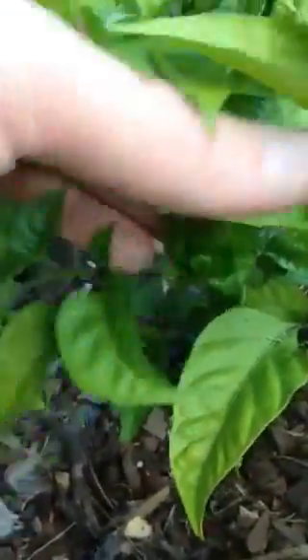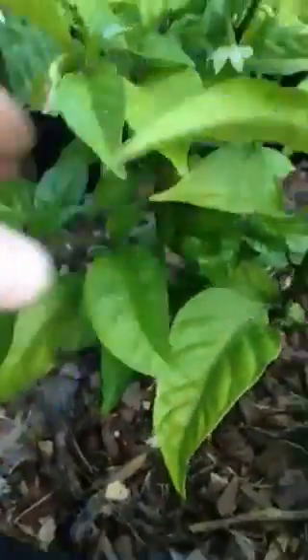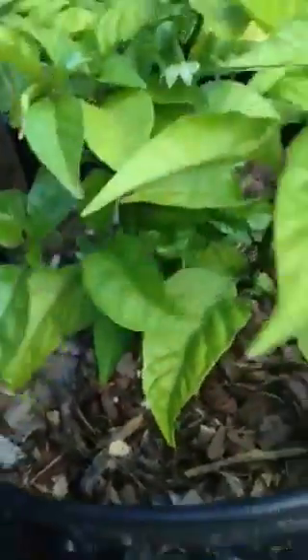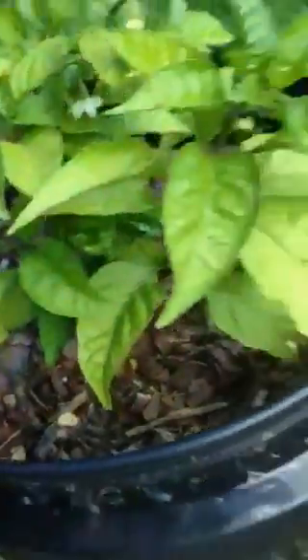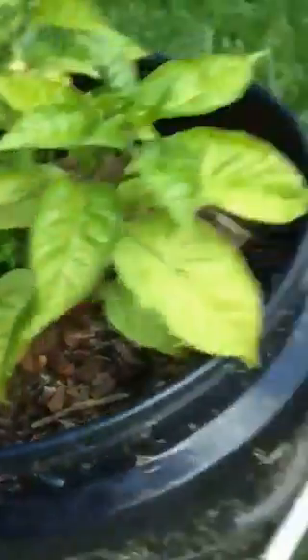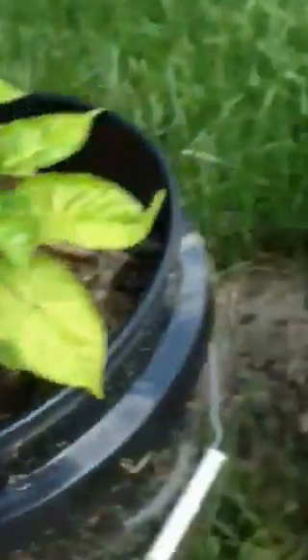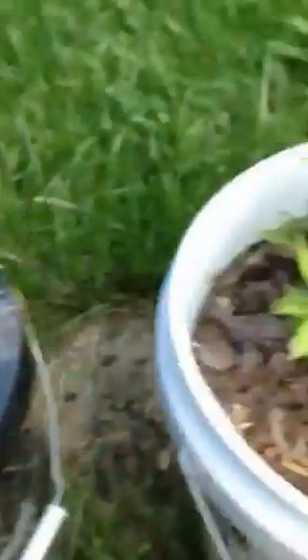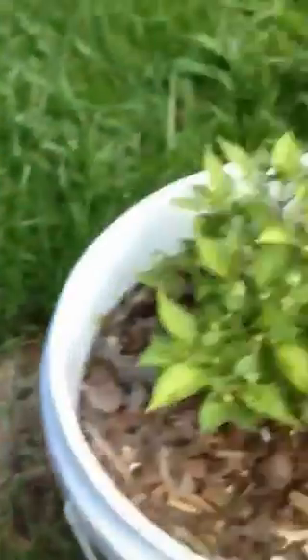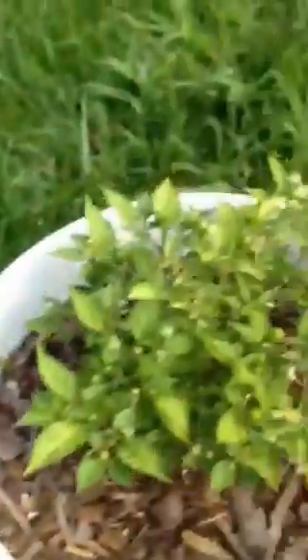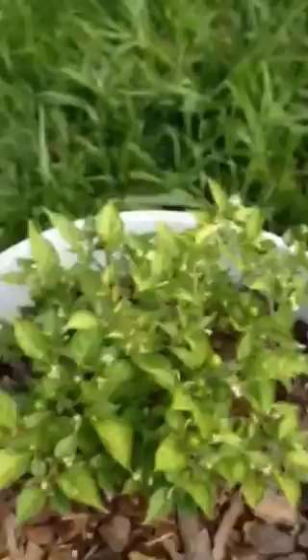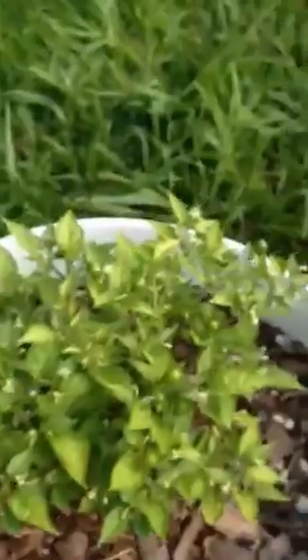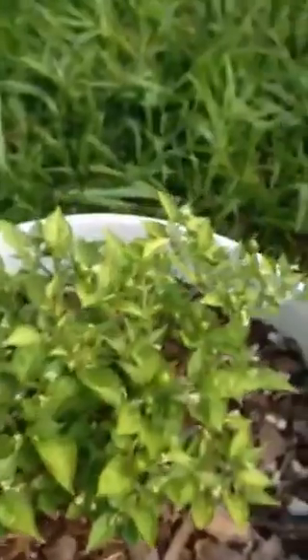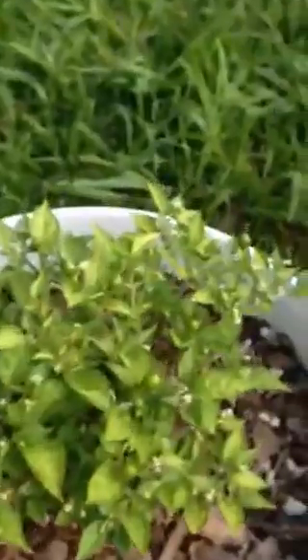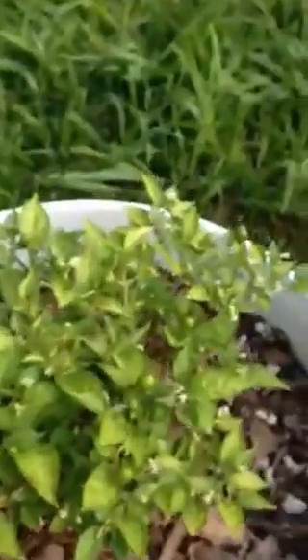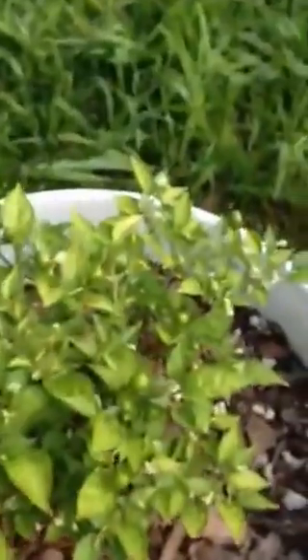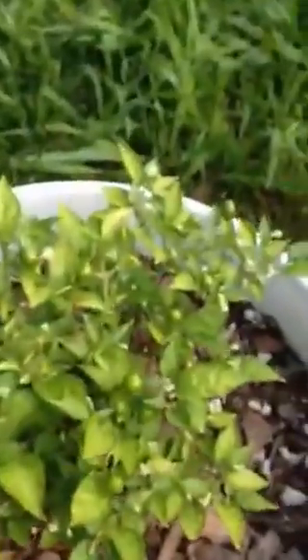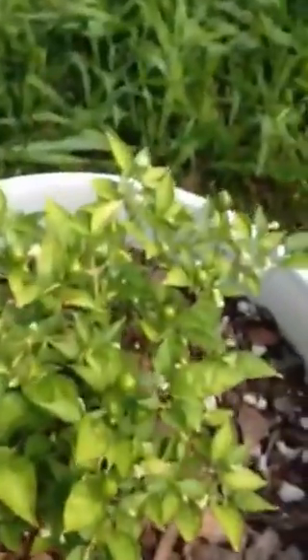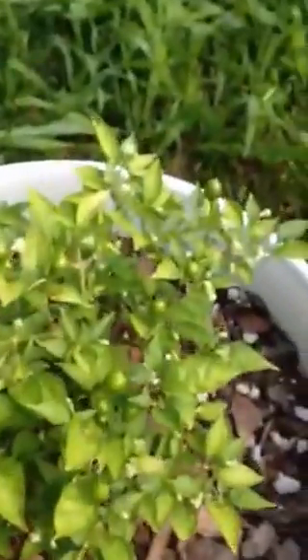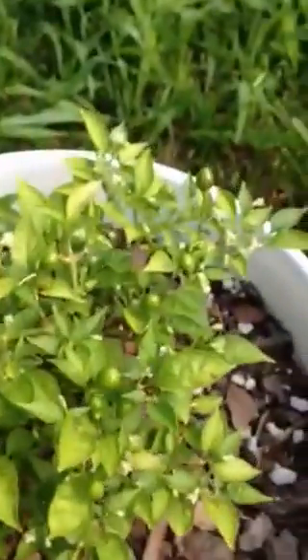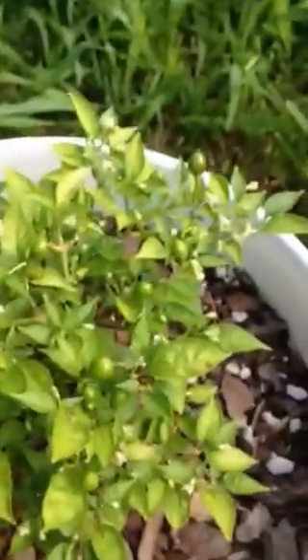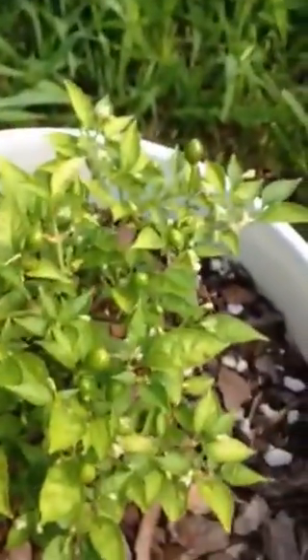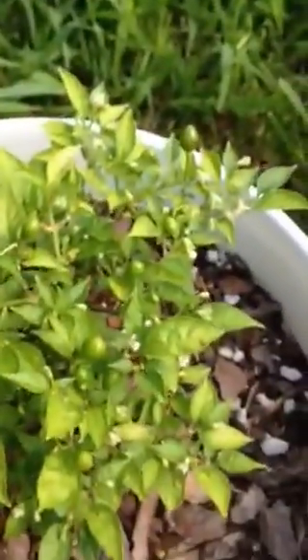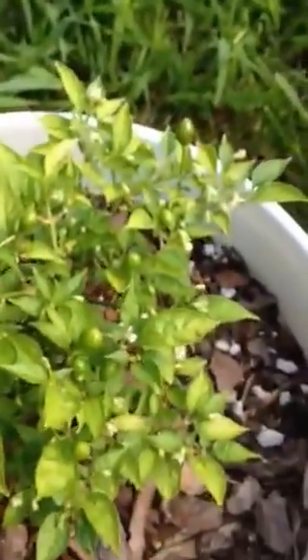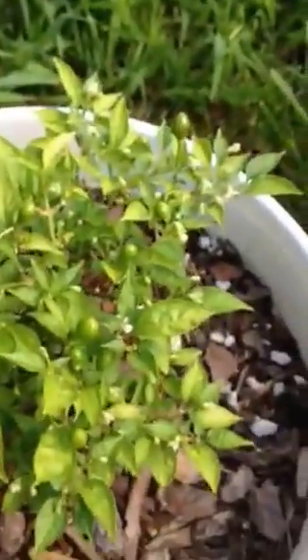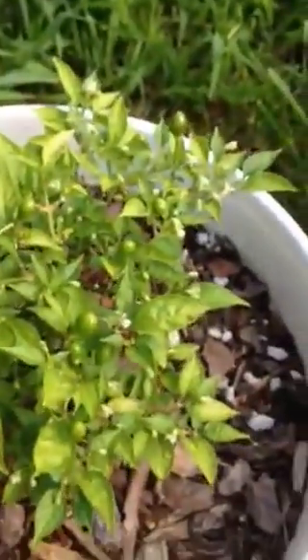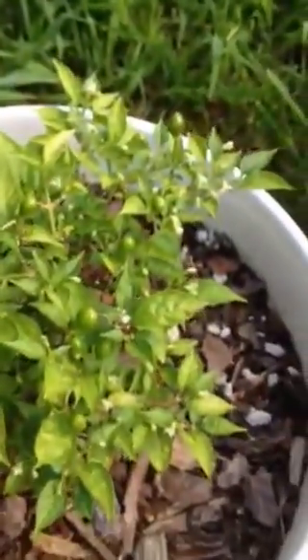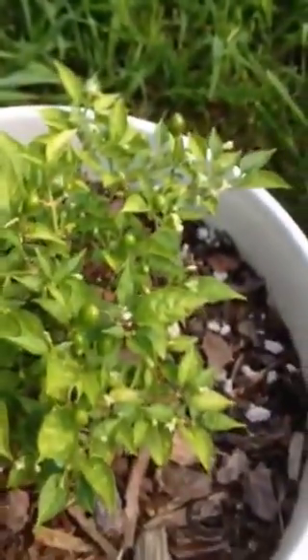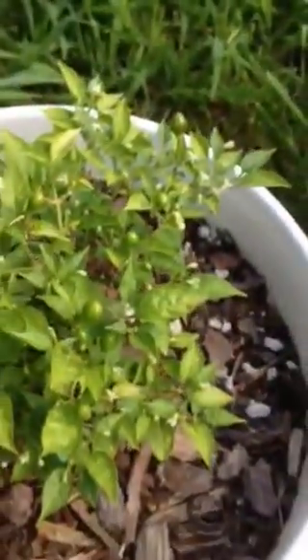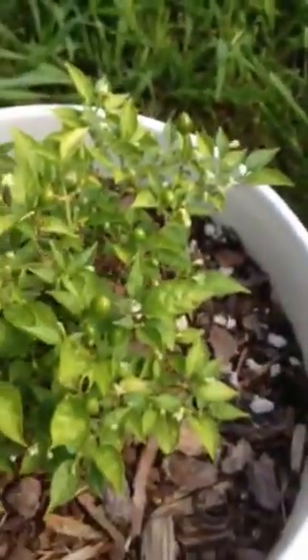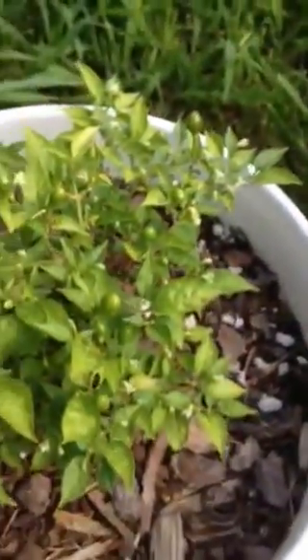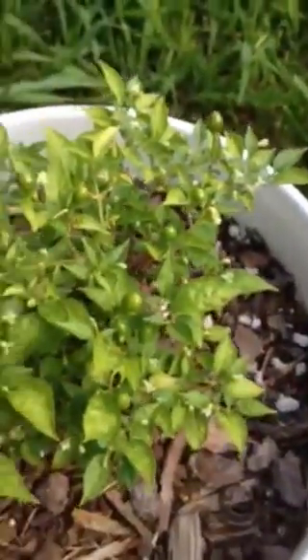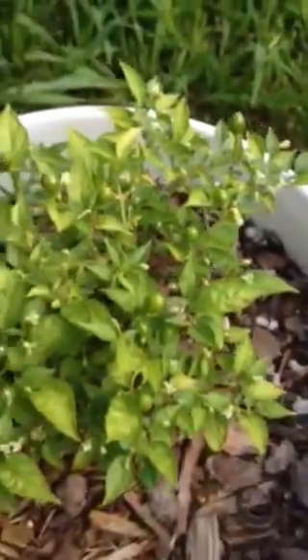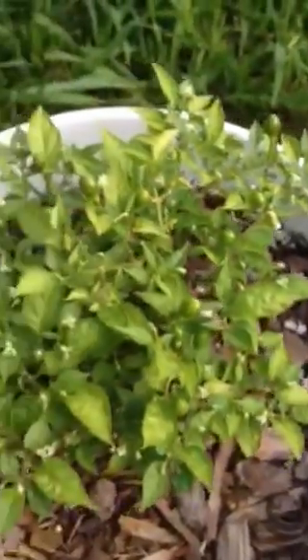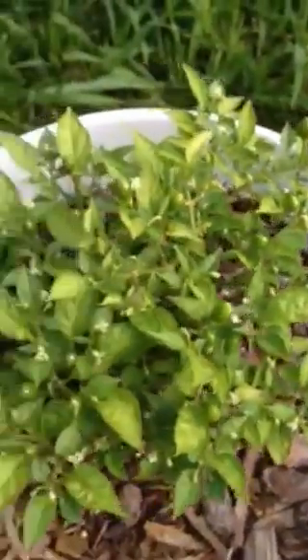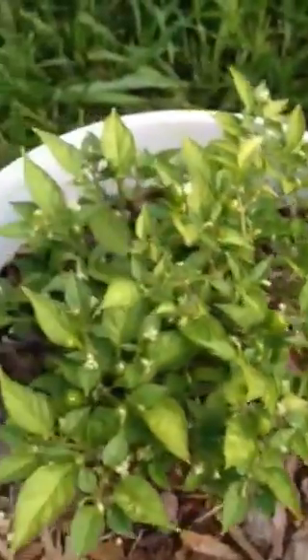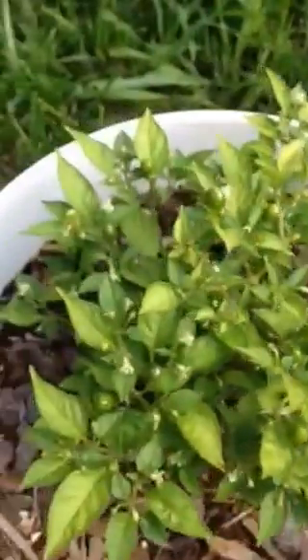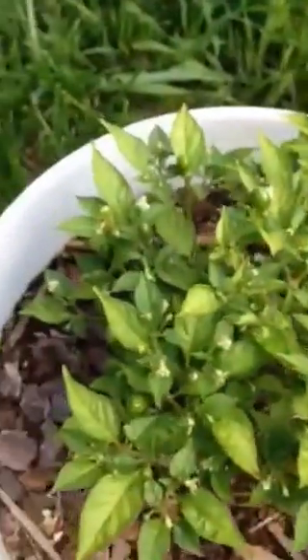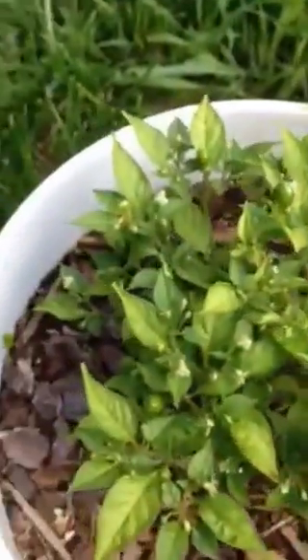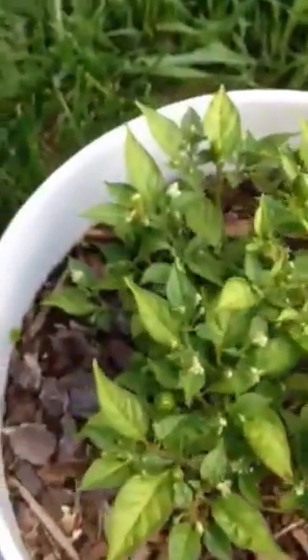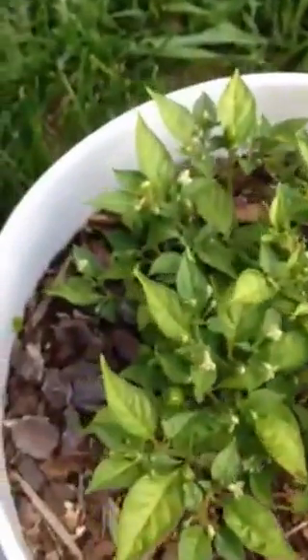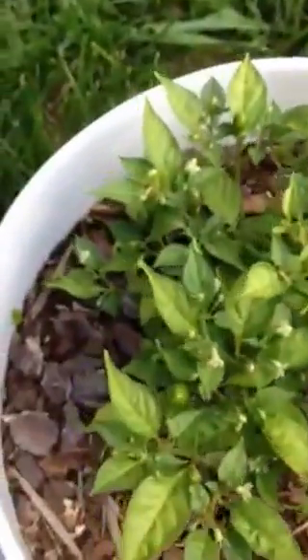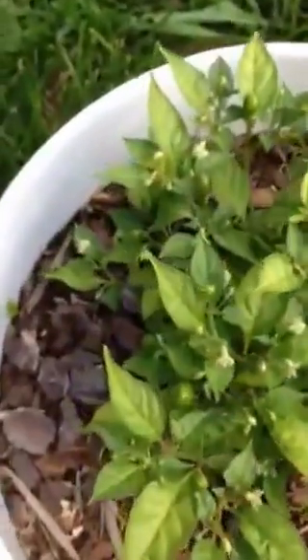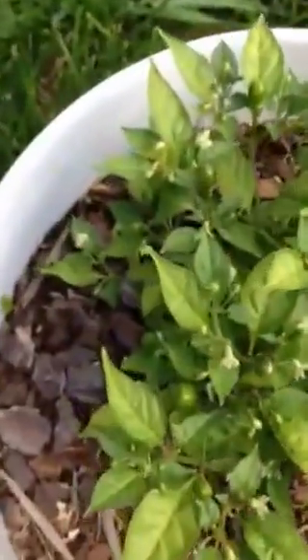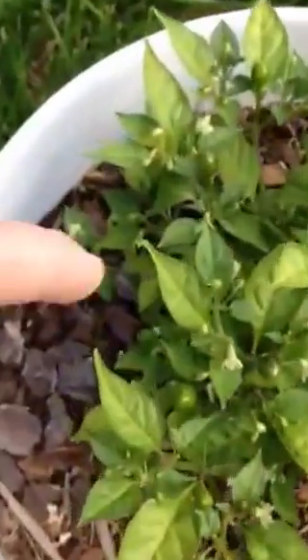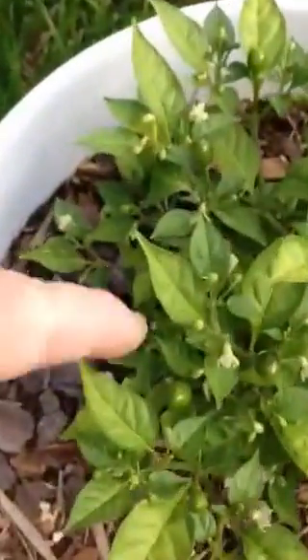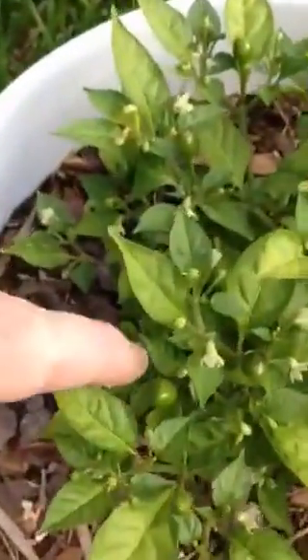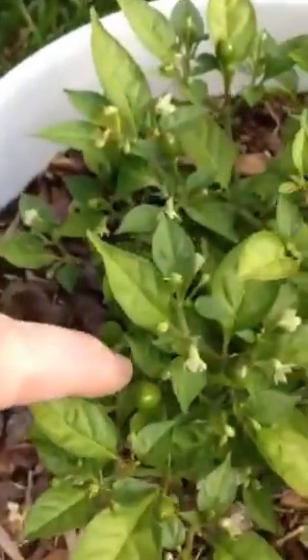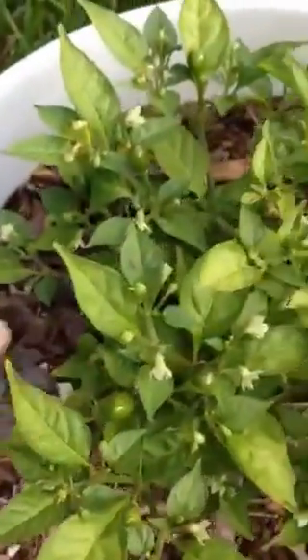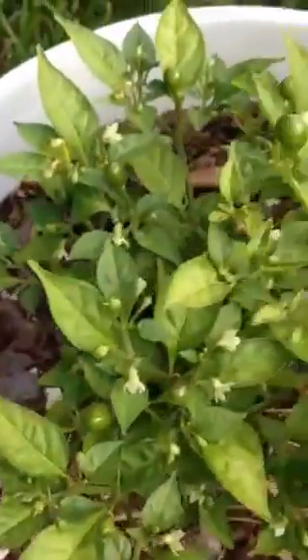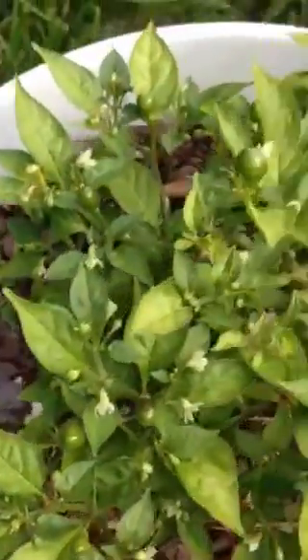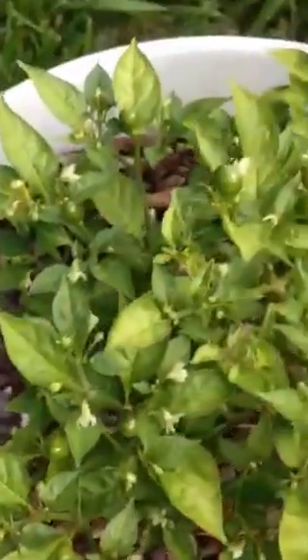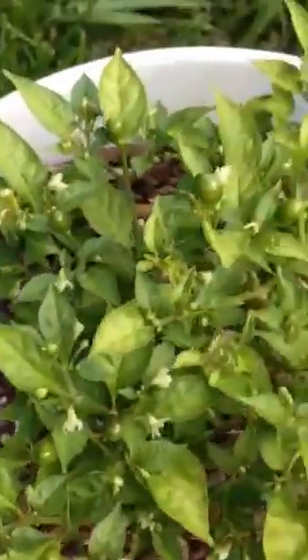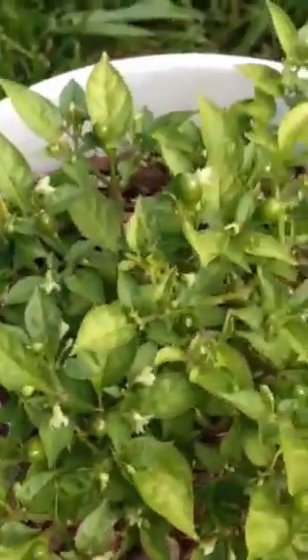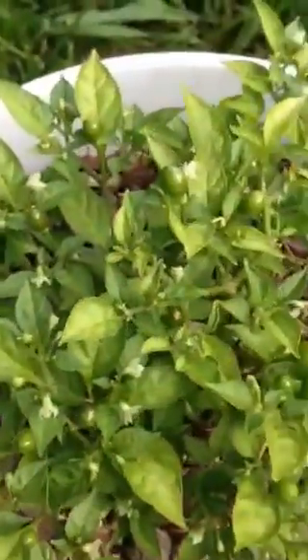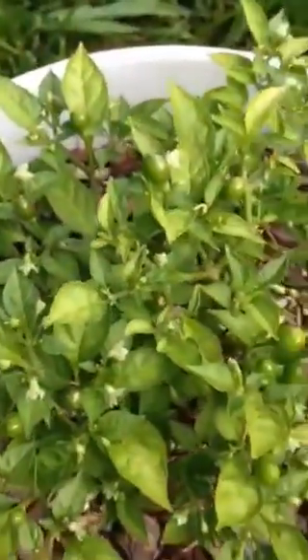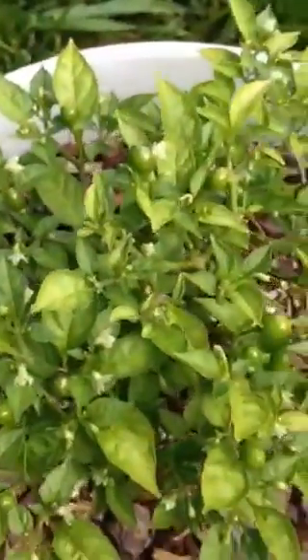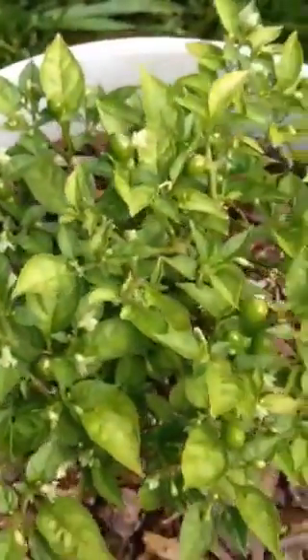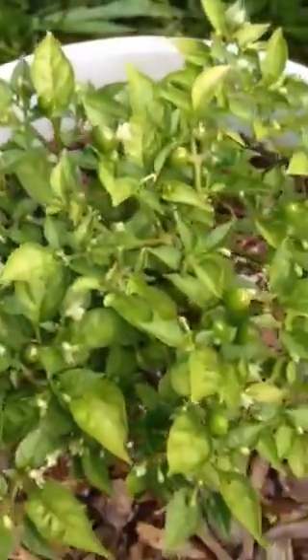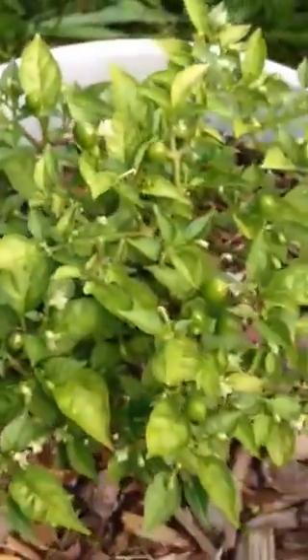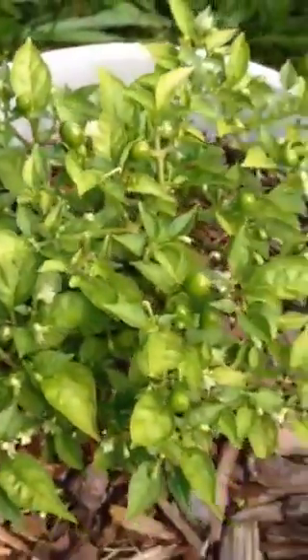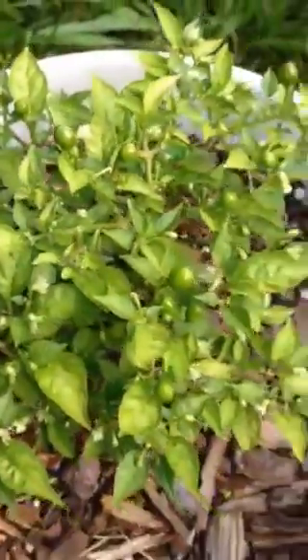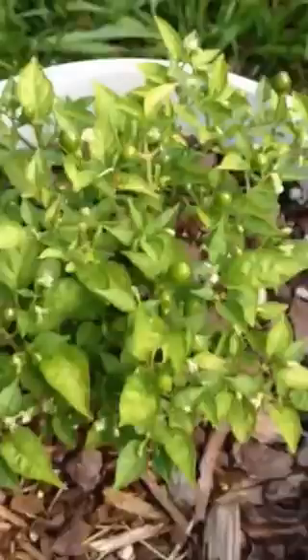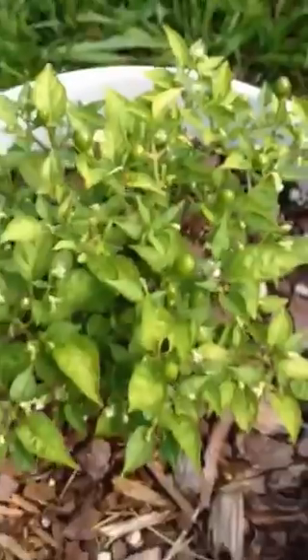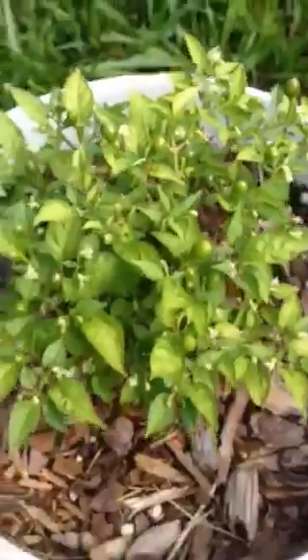And this is one of my Yellow Jelly Beans — it's super tiny compared to the others, but it's got a bunch of little green pods coming up on it.